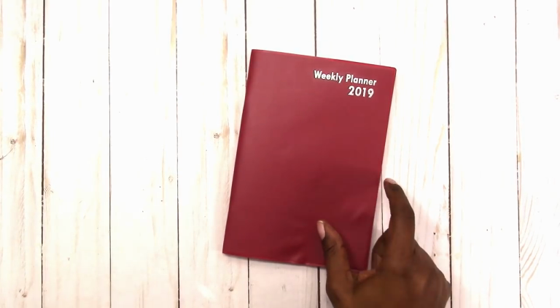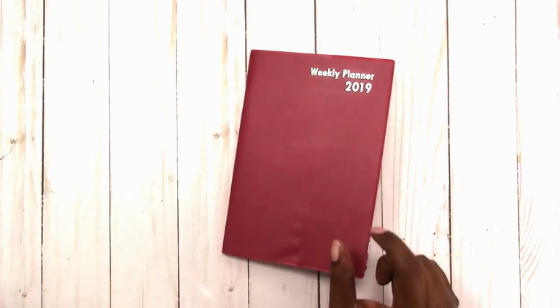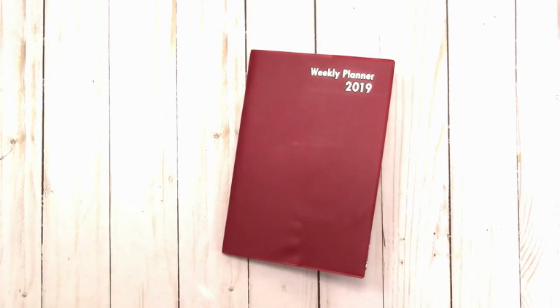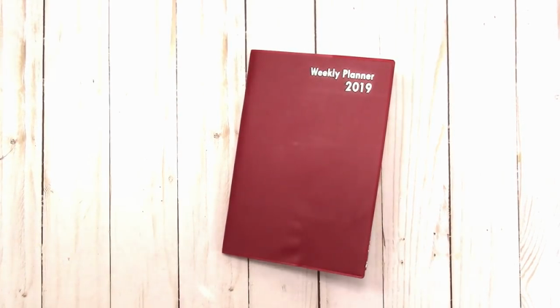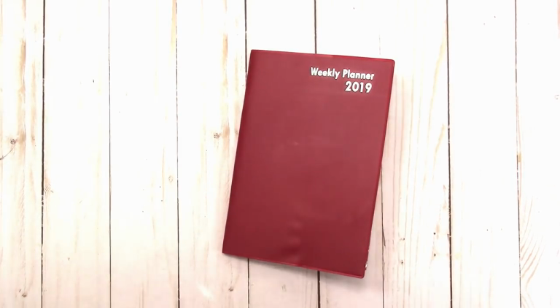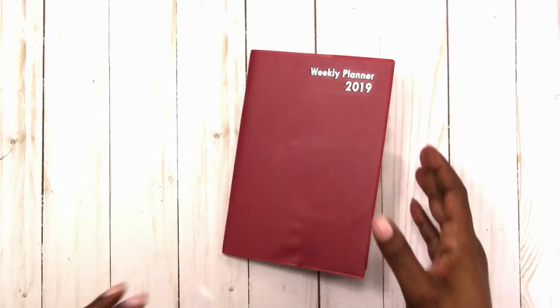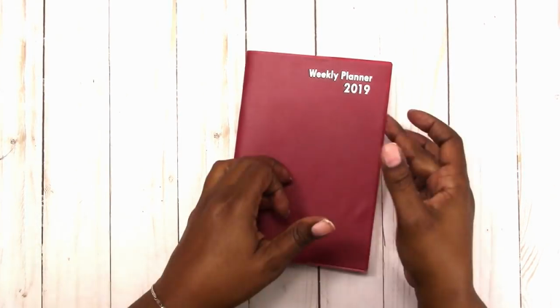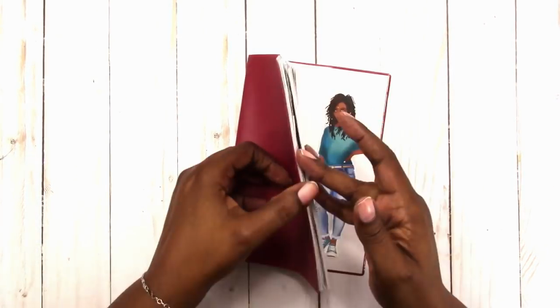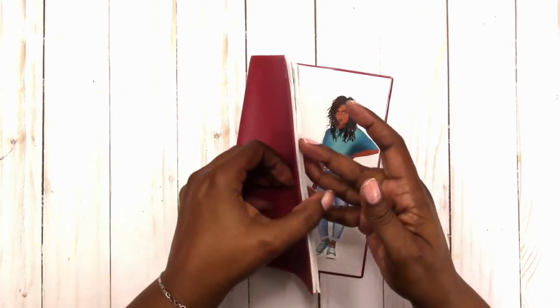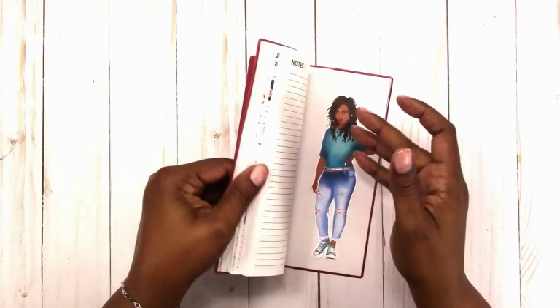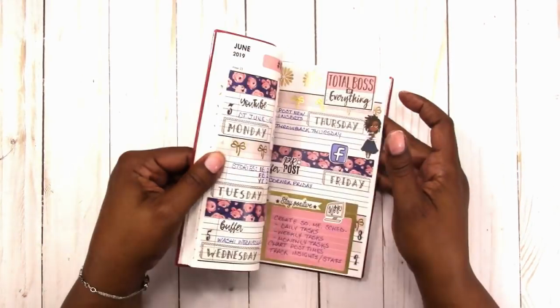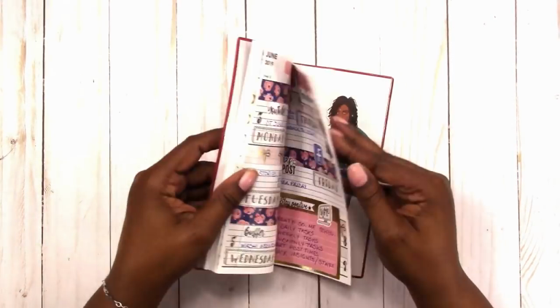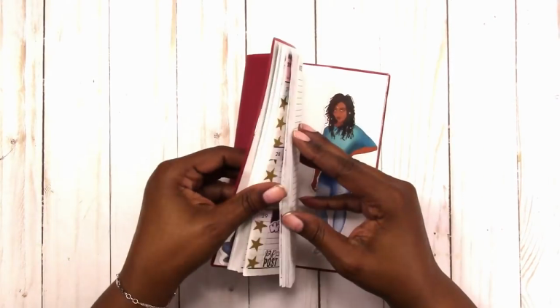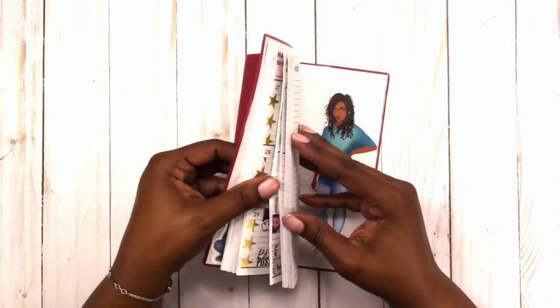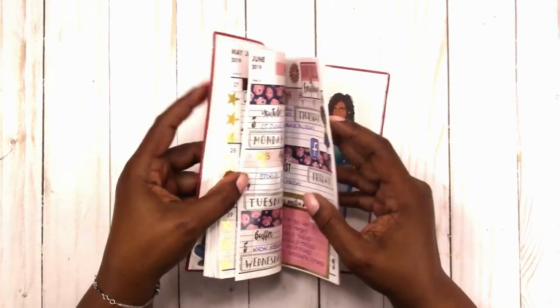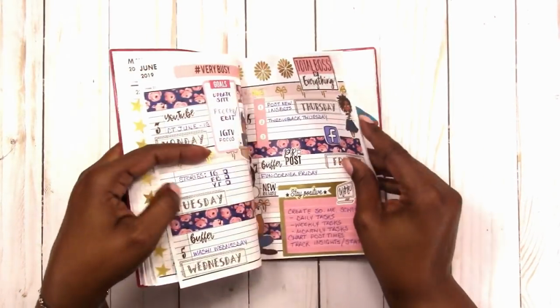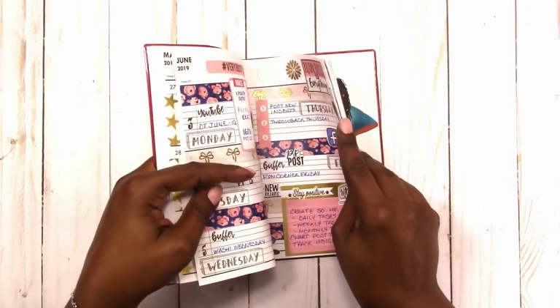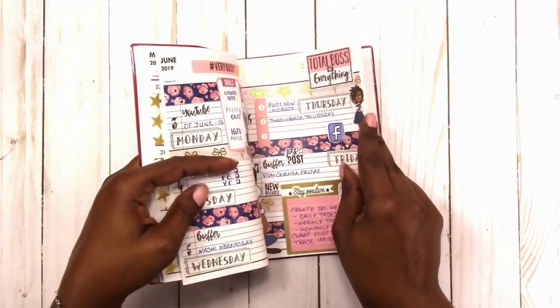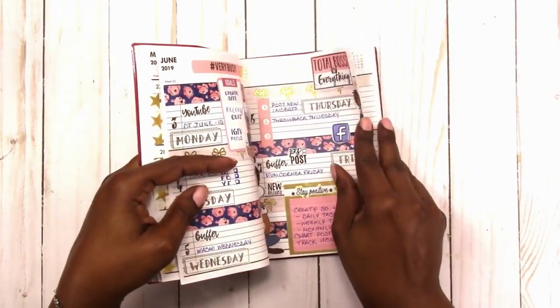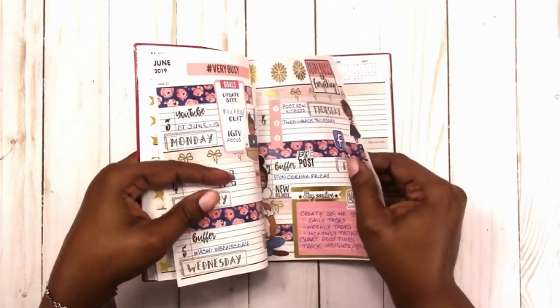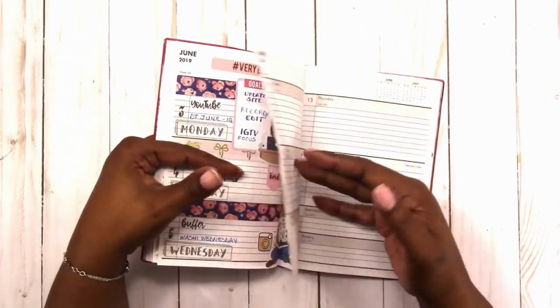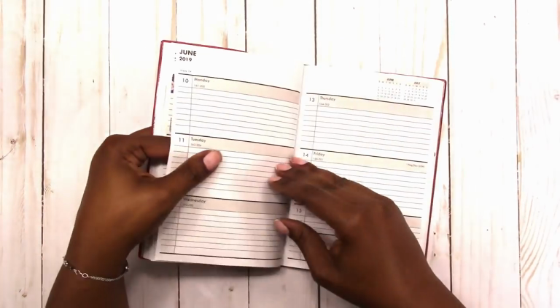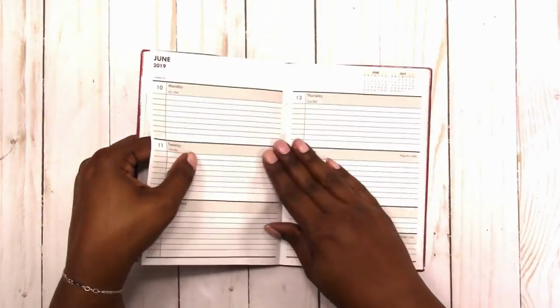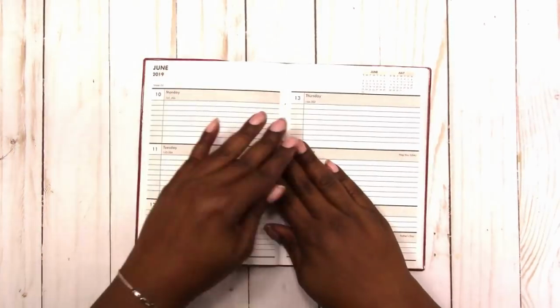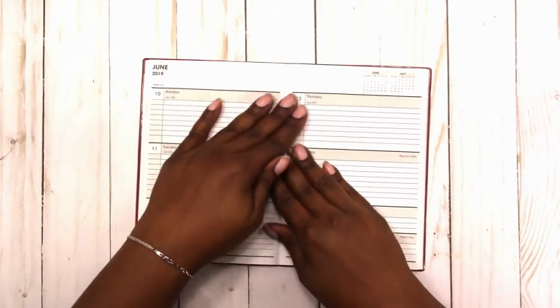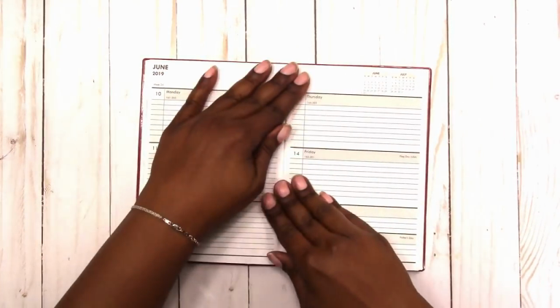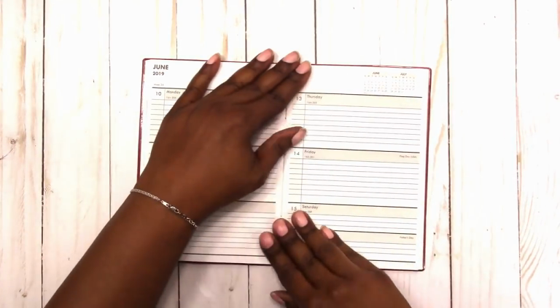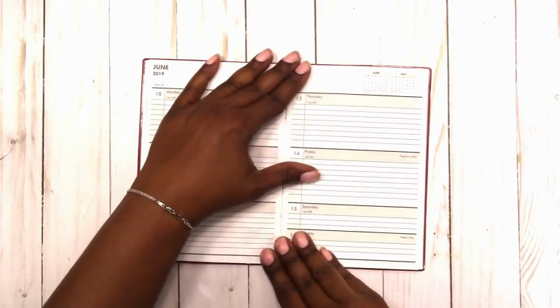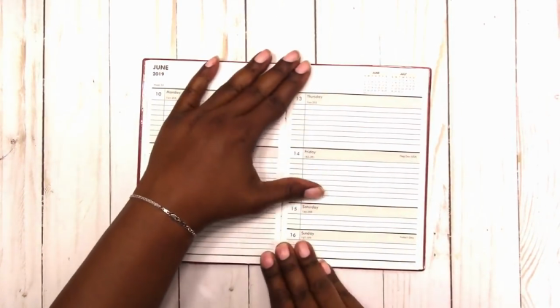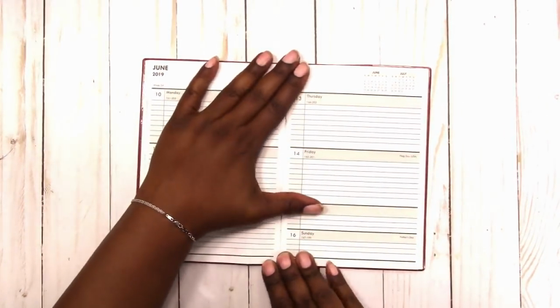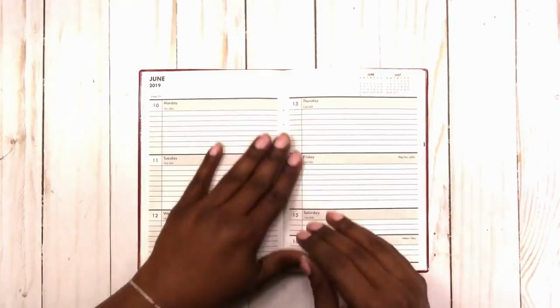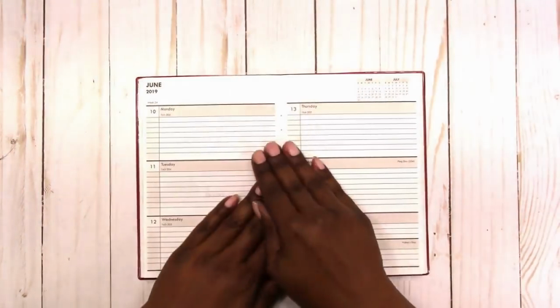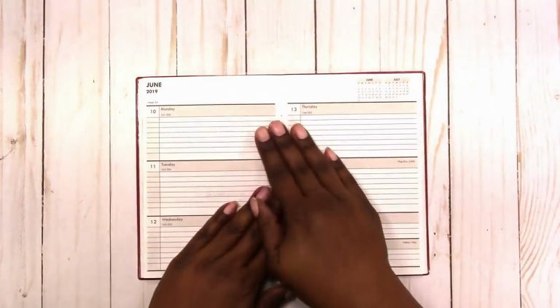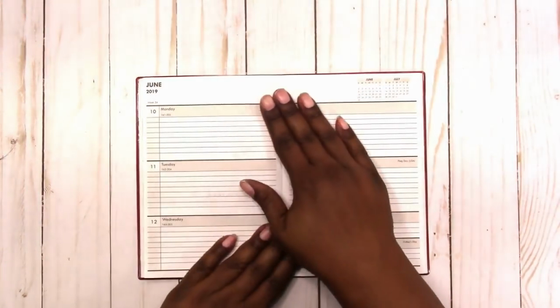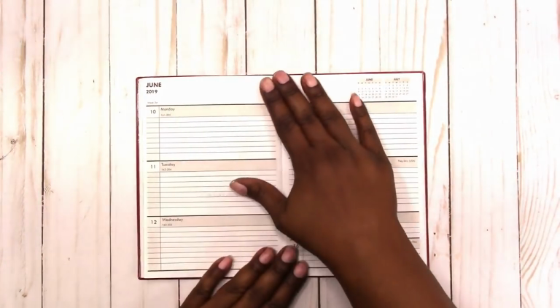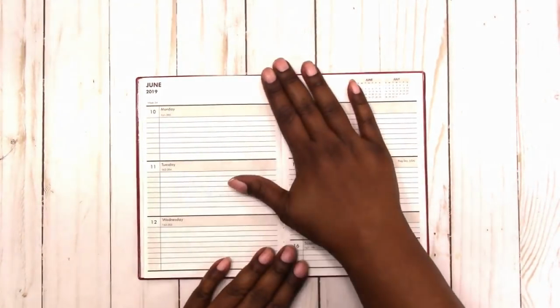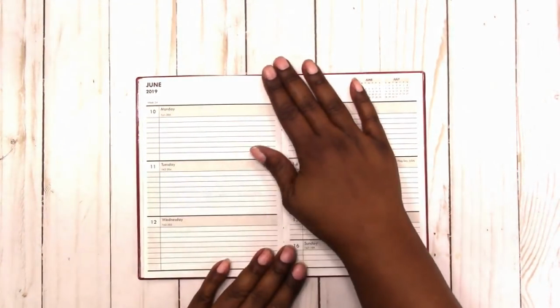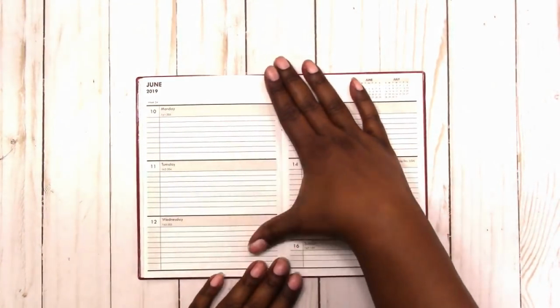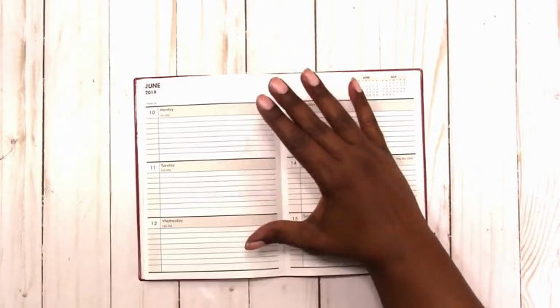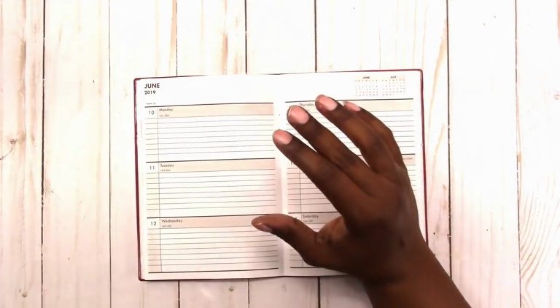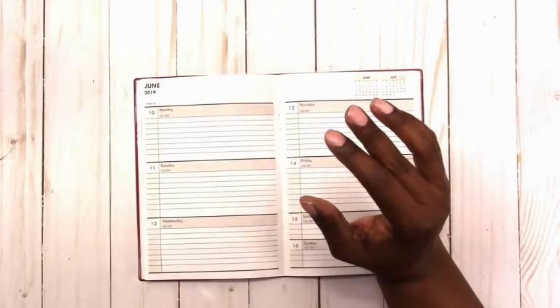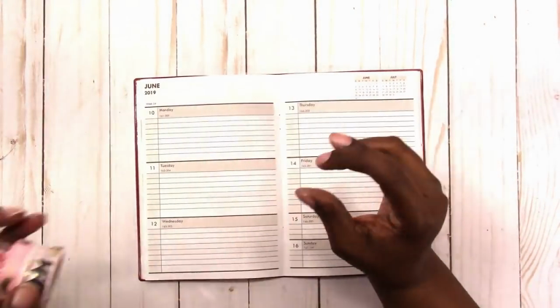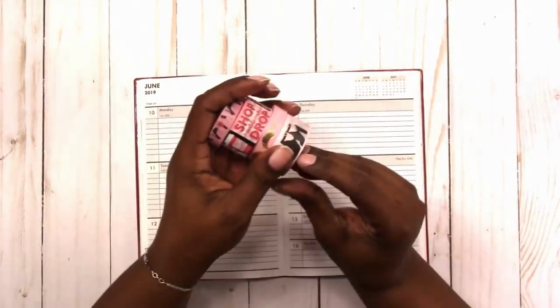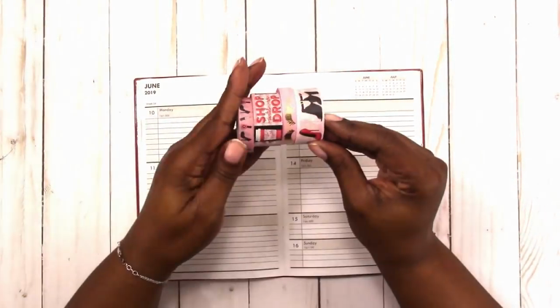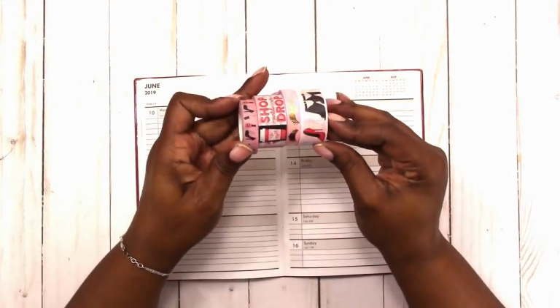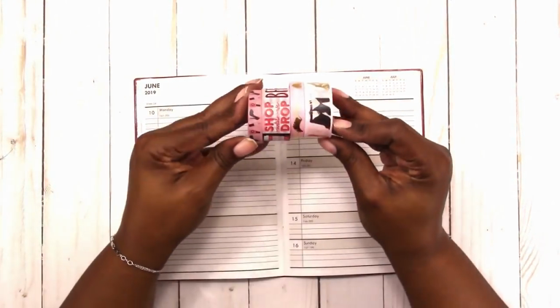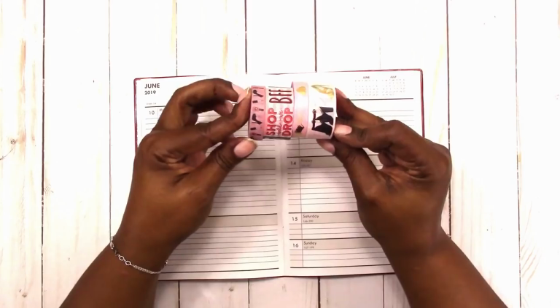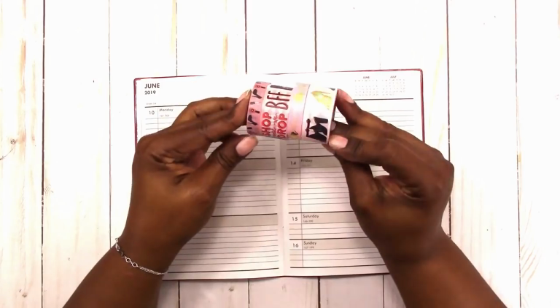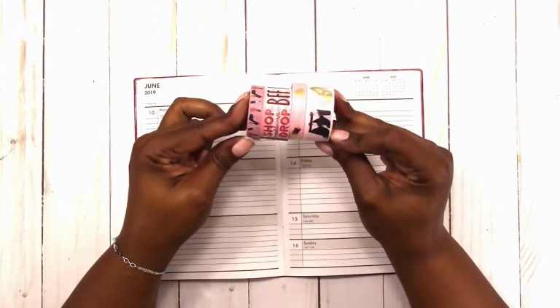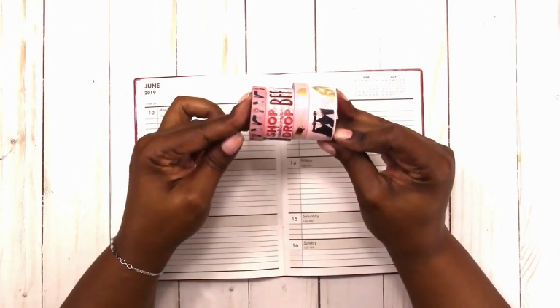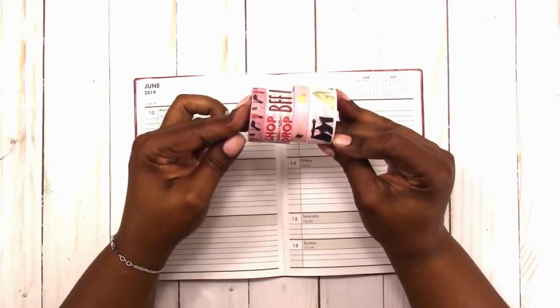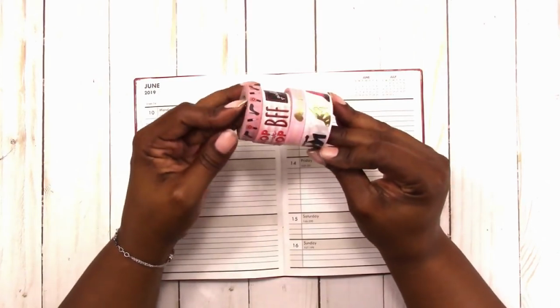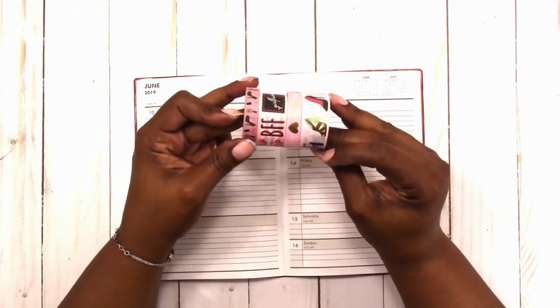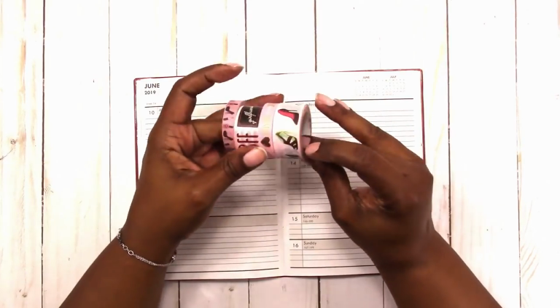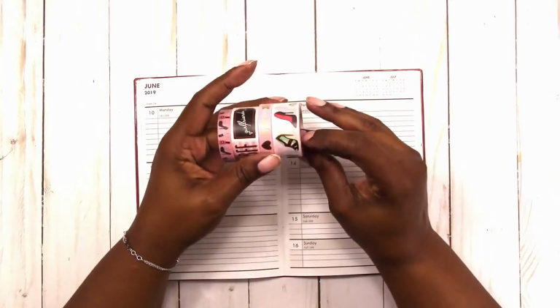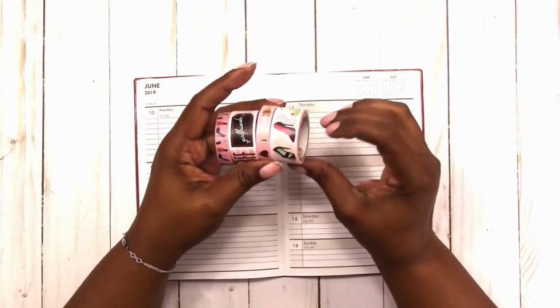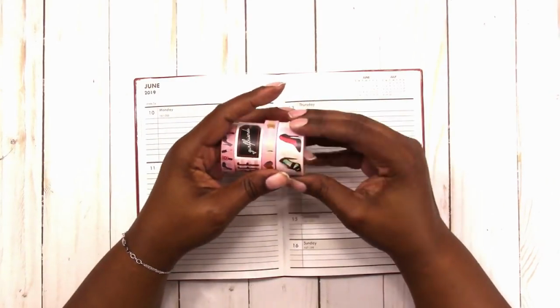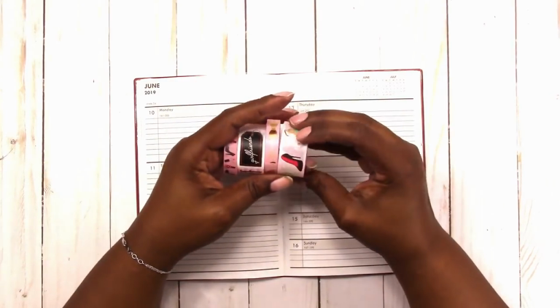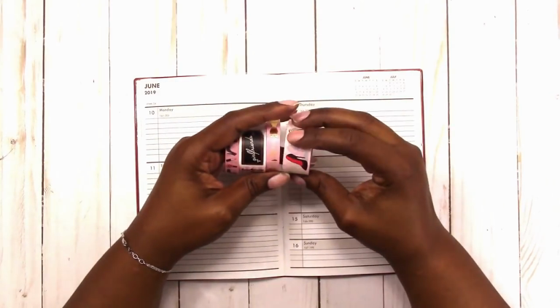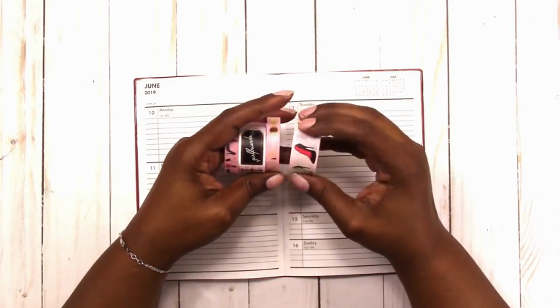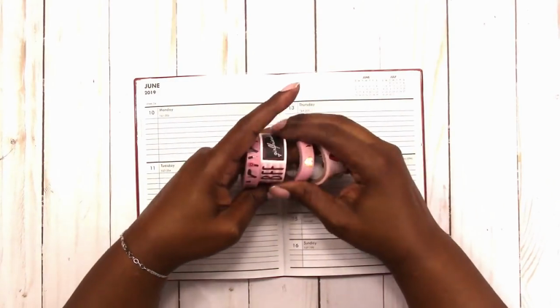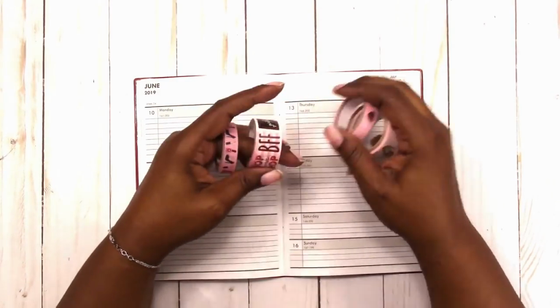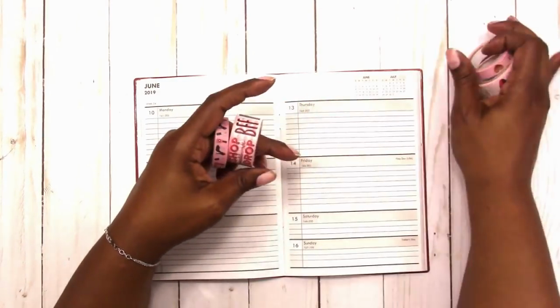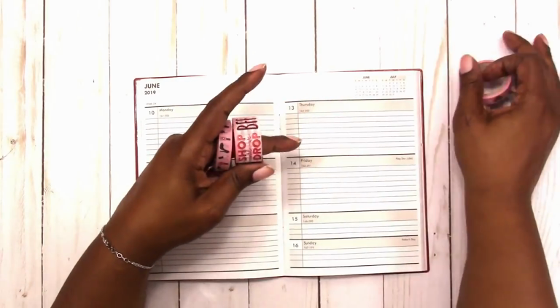Hi, this is Rochelle with Scrap Craftastic and I'm going to be planning again this week in my Dollar Tree planner.